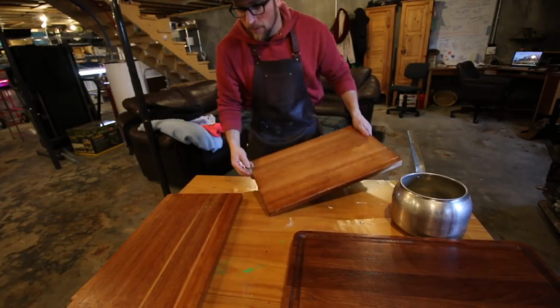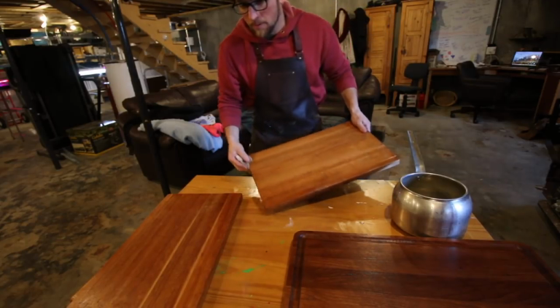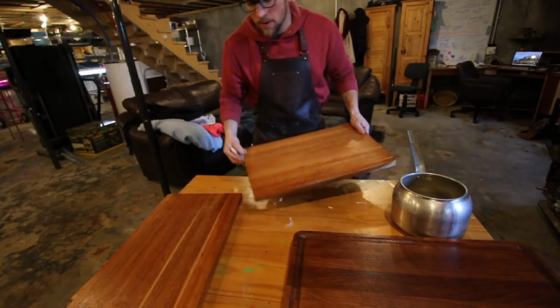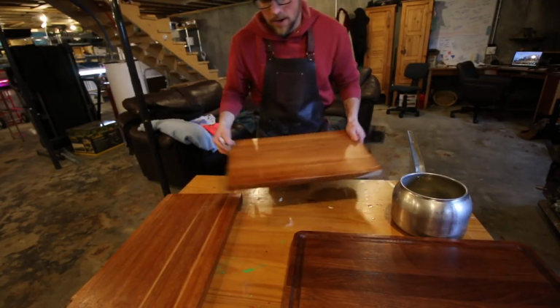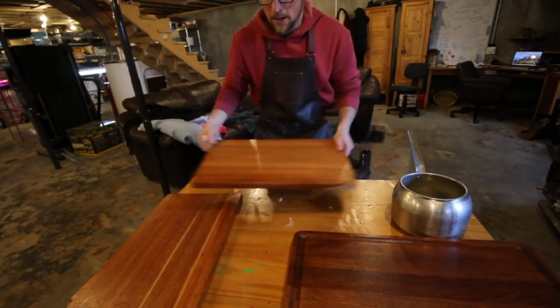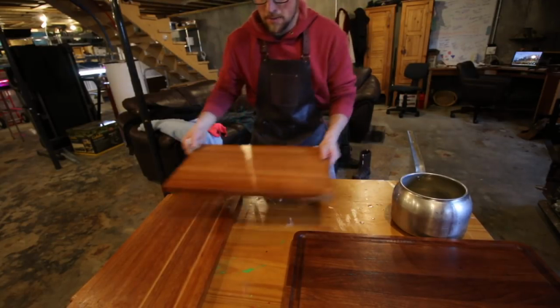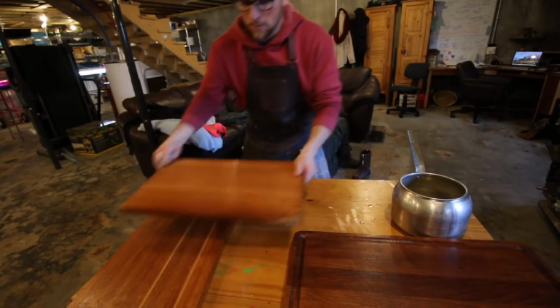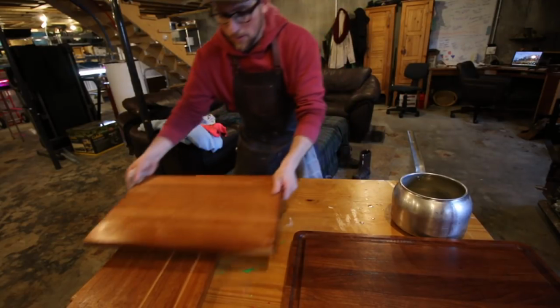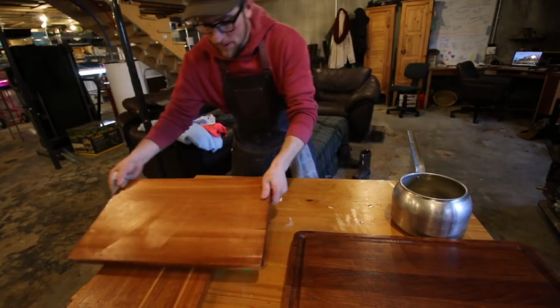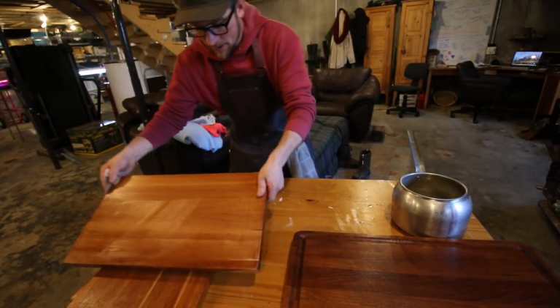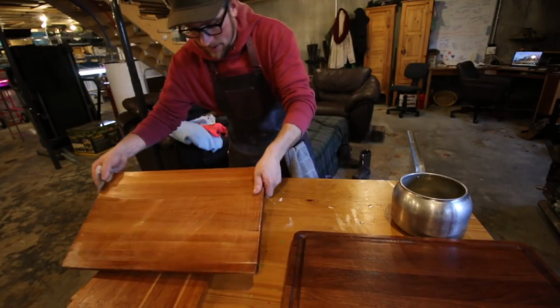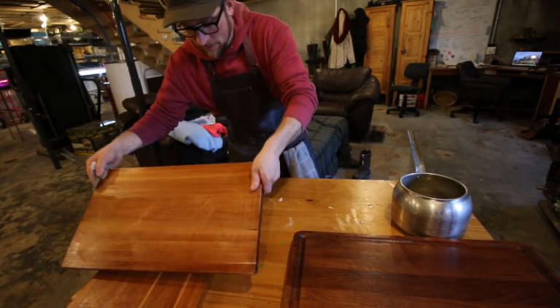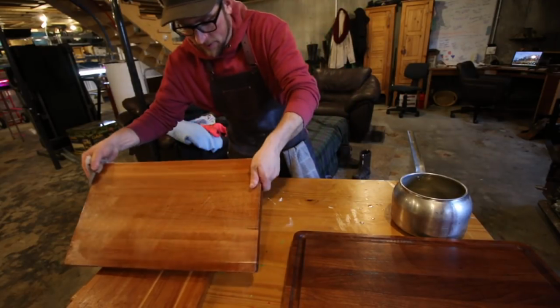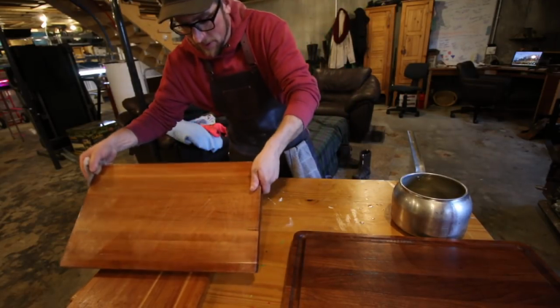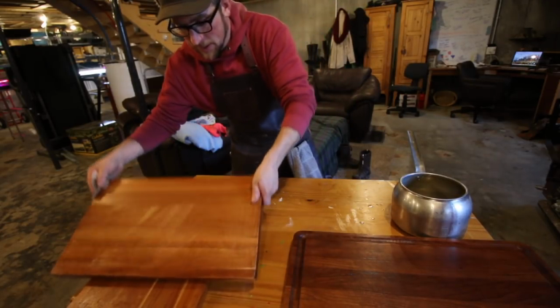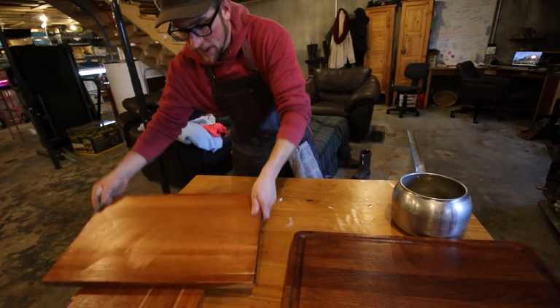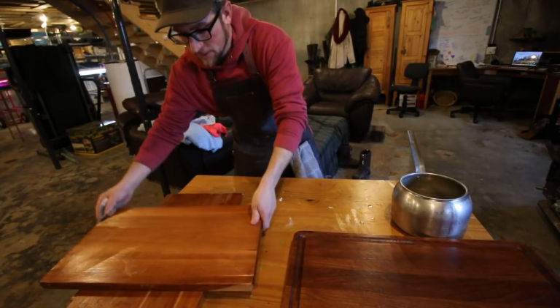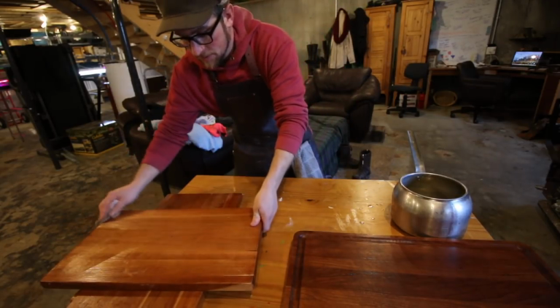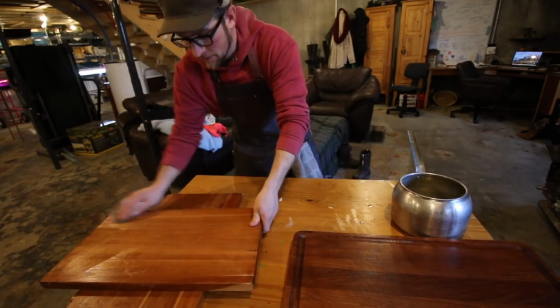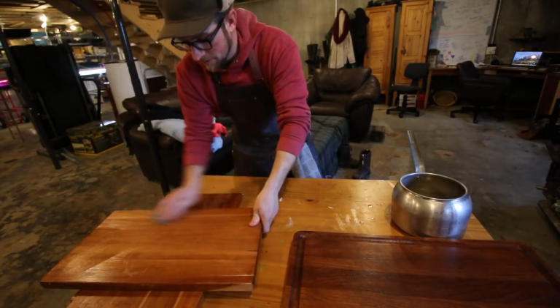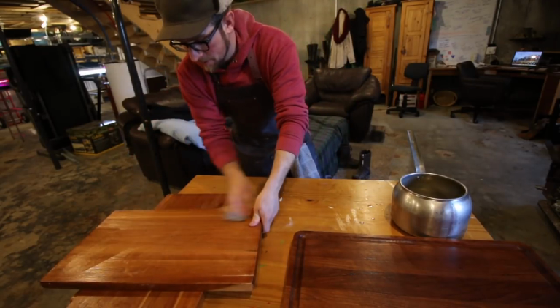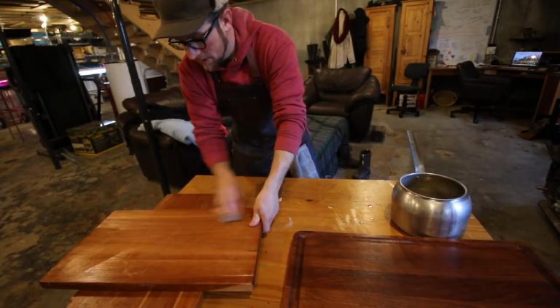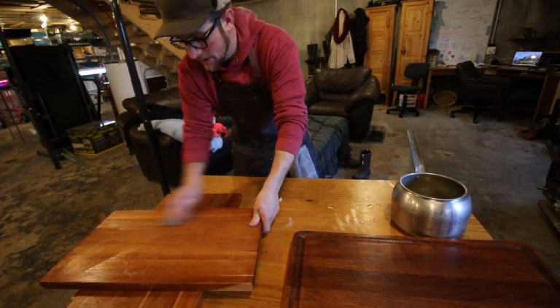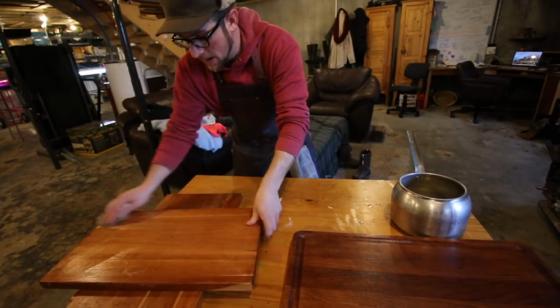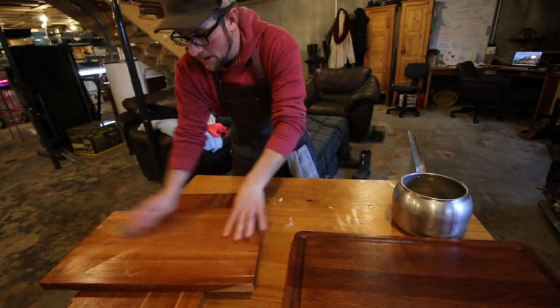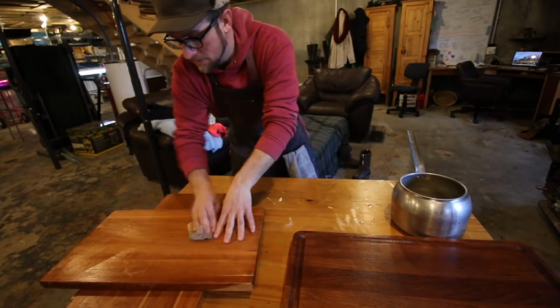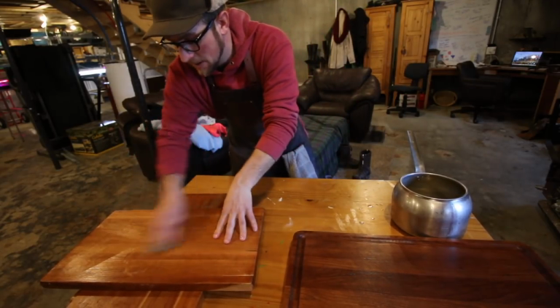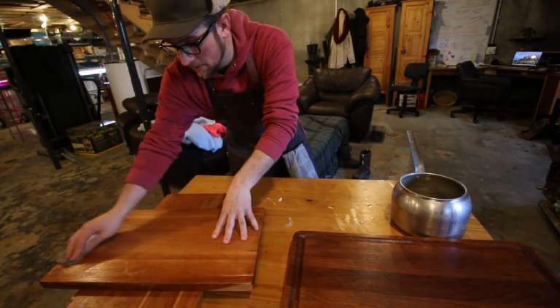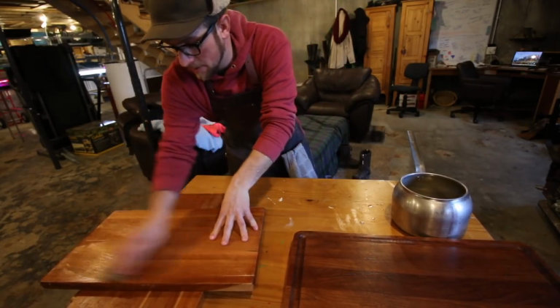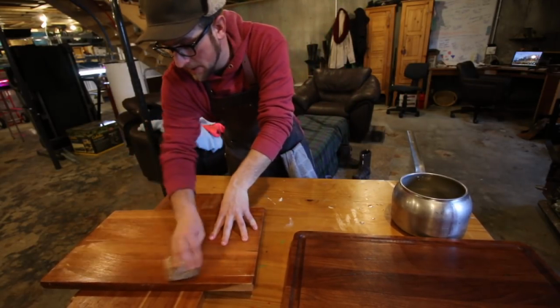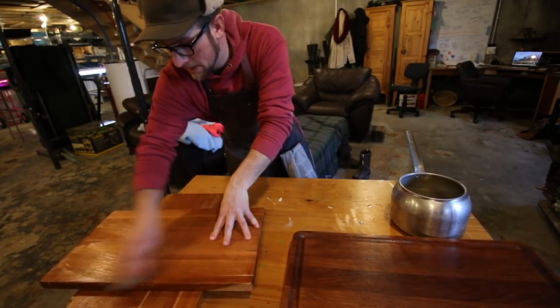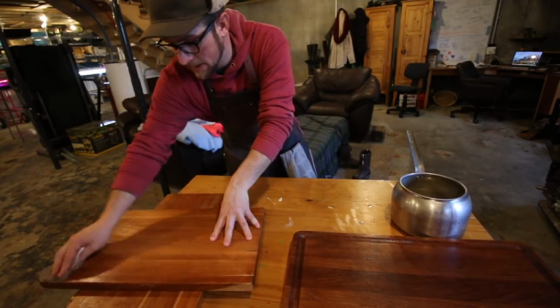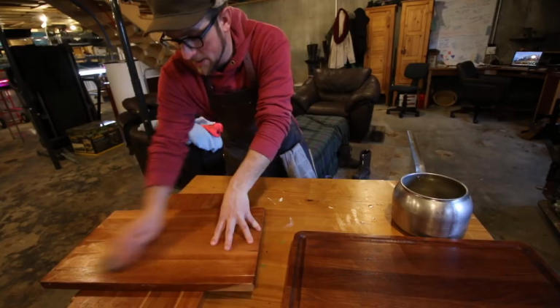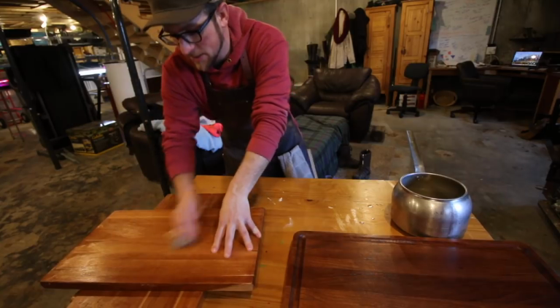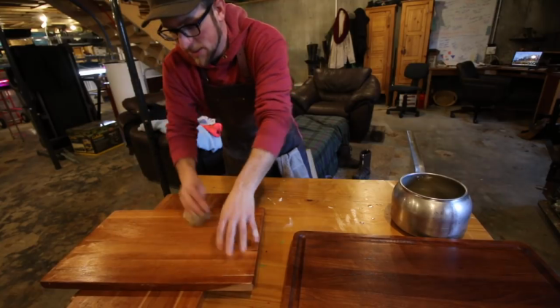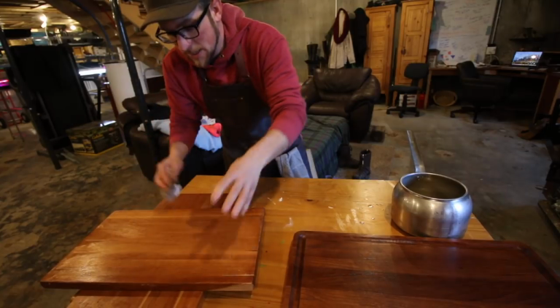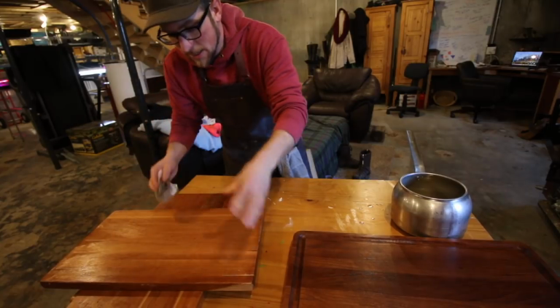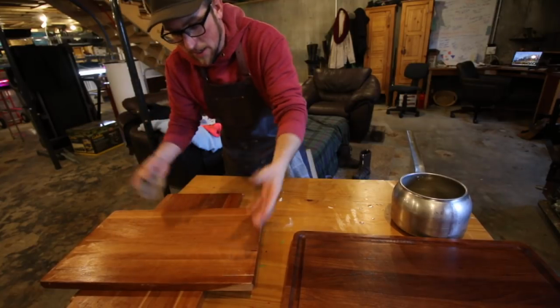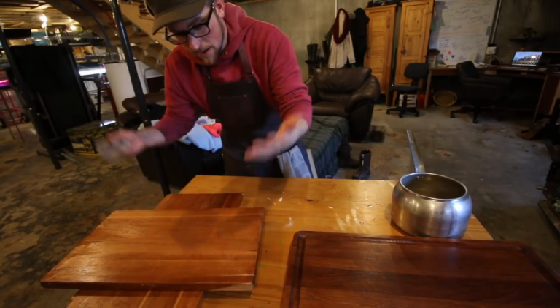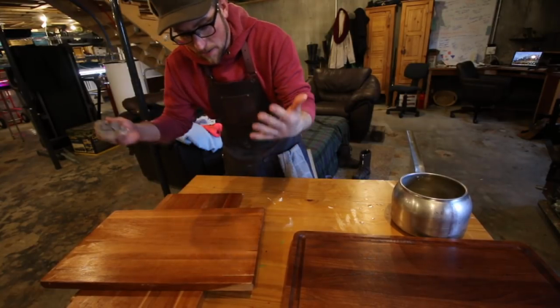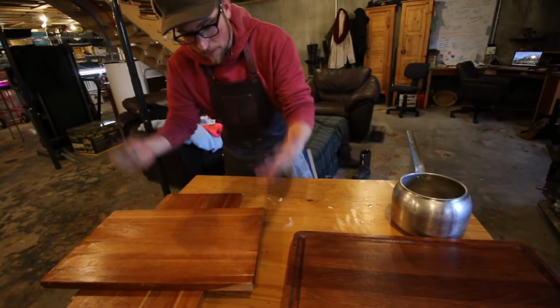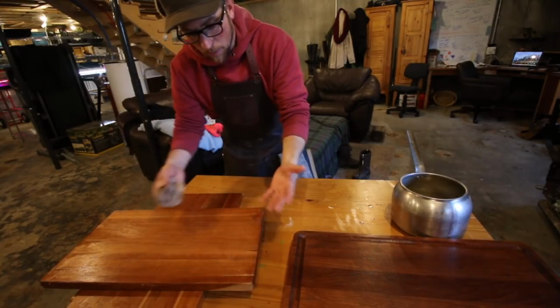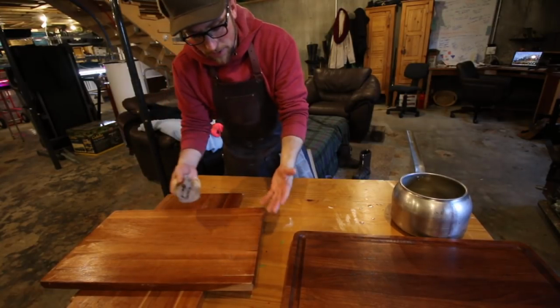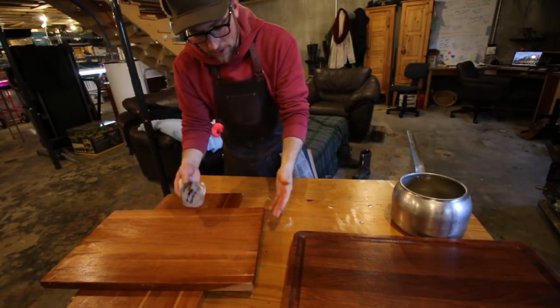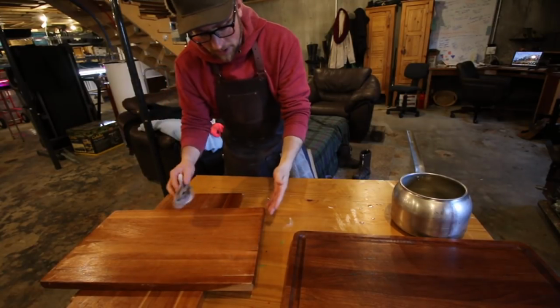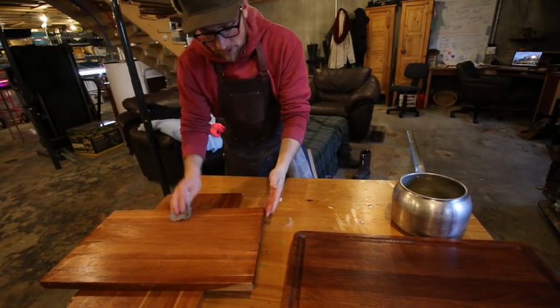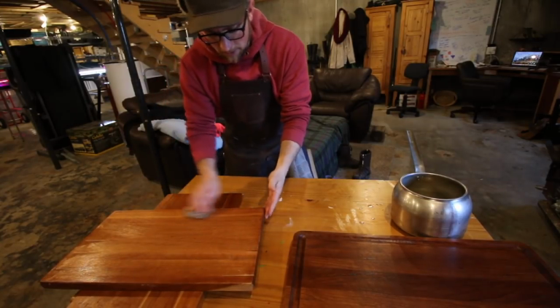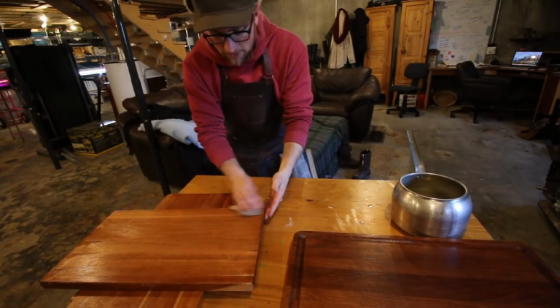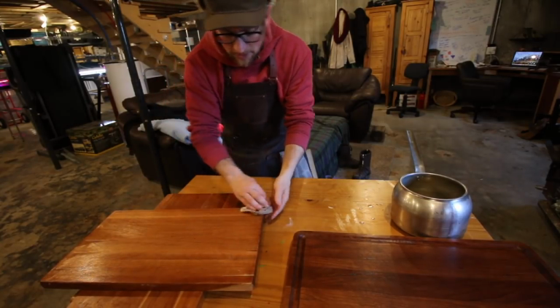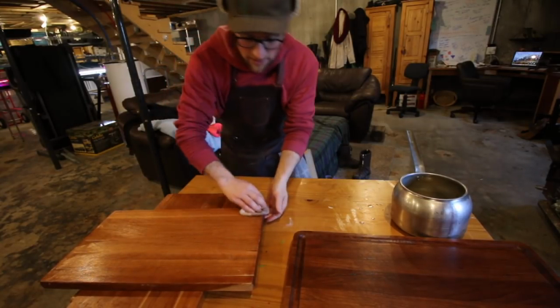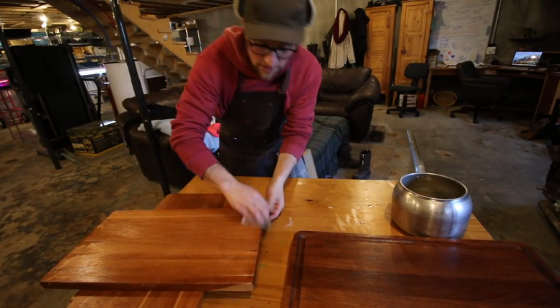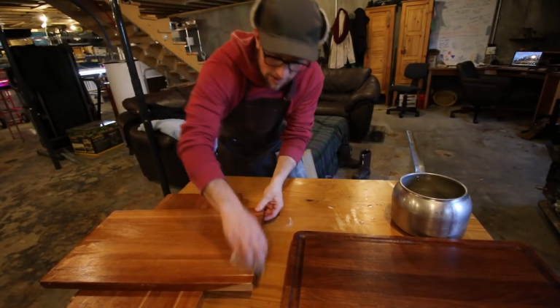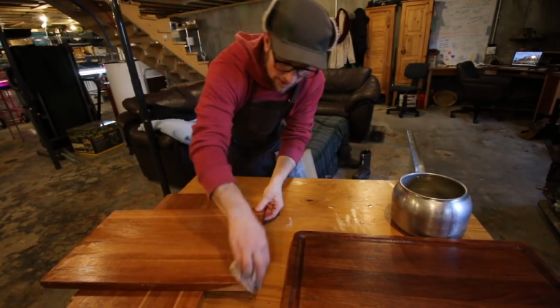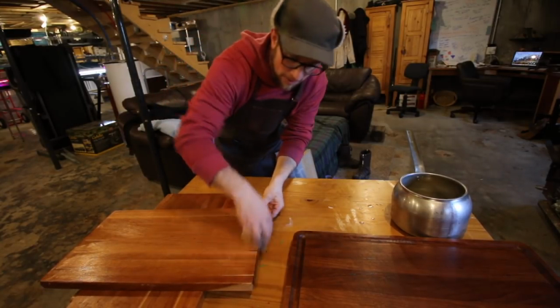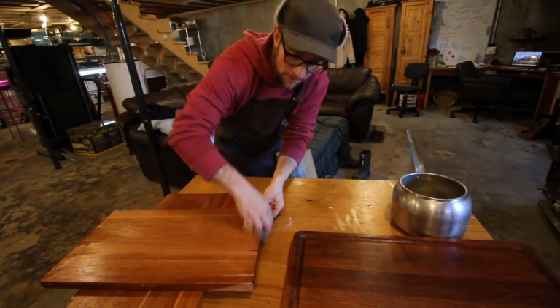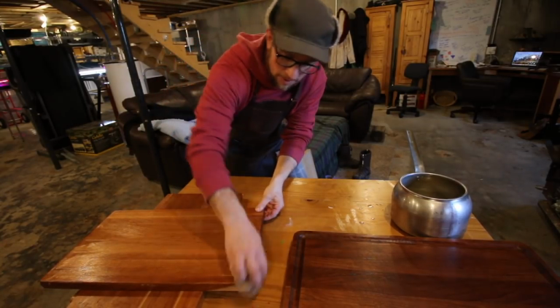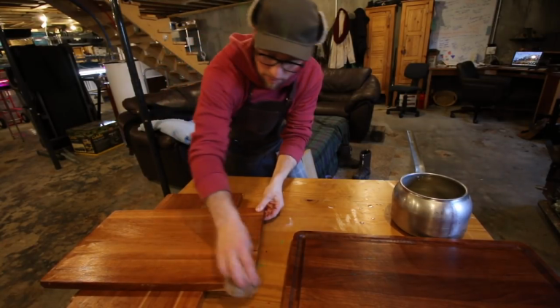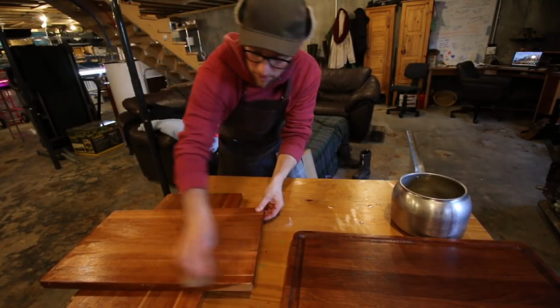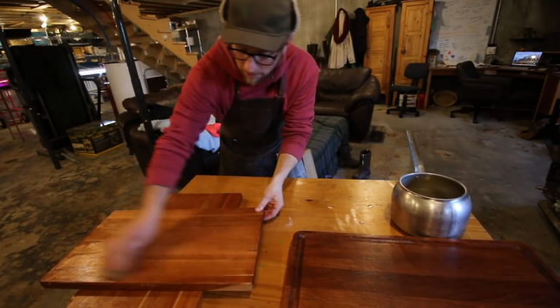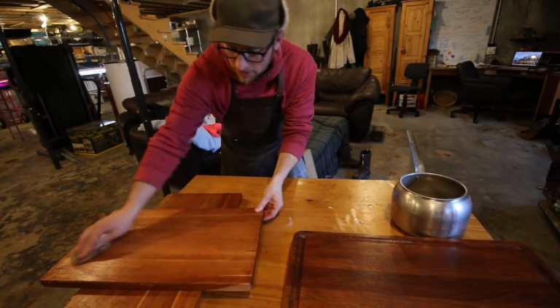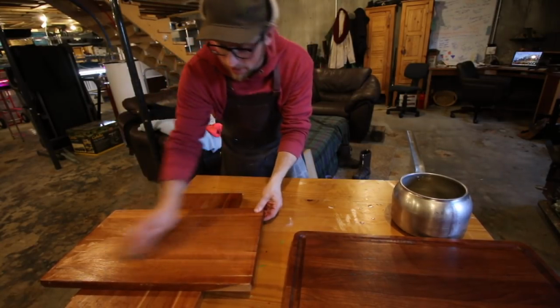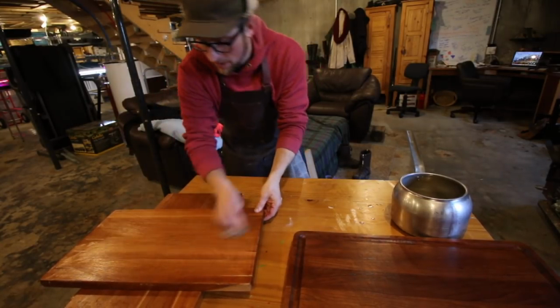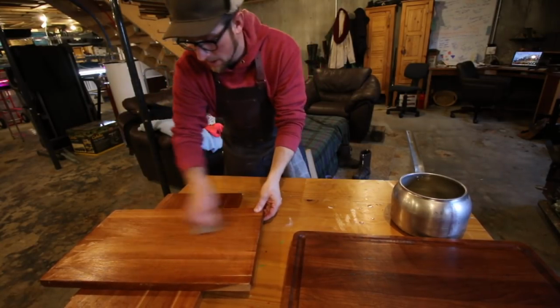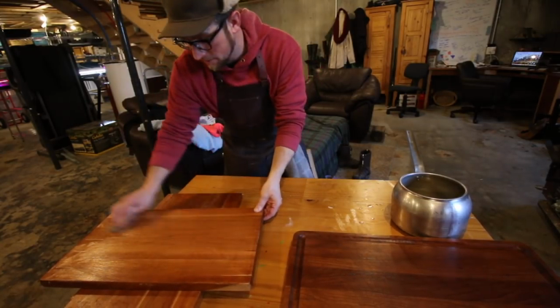We've got one more cutting board. We do a few at a time so we can let them sit — the wood is going to soak it in — and then we can polish it off.